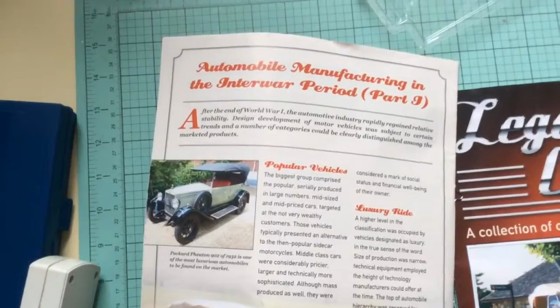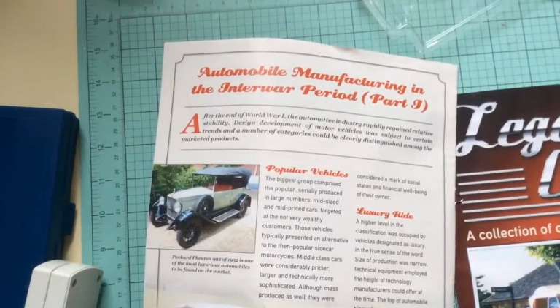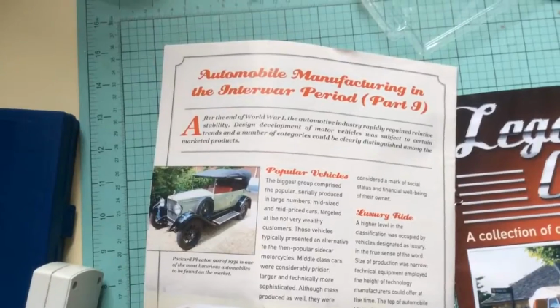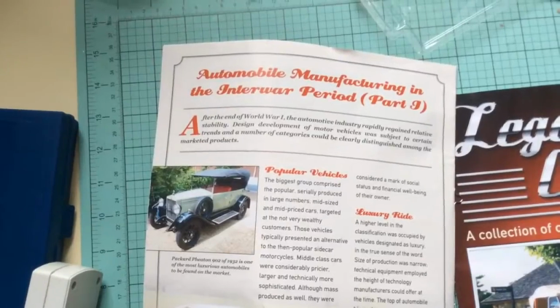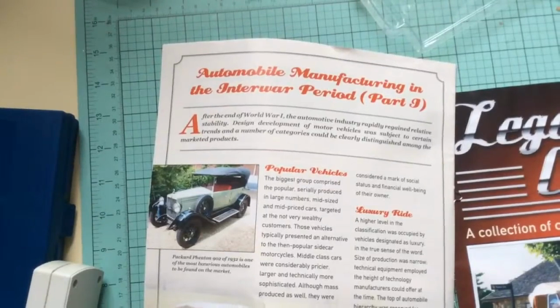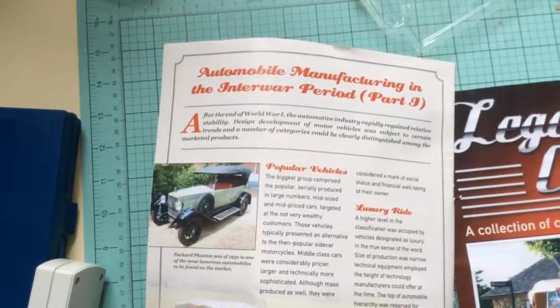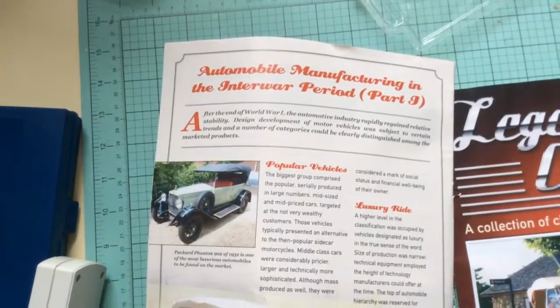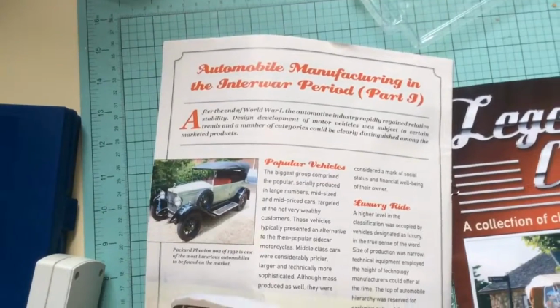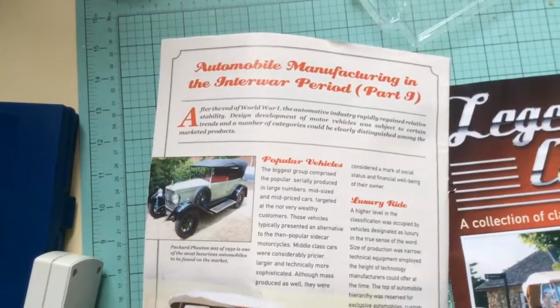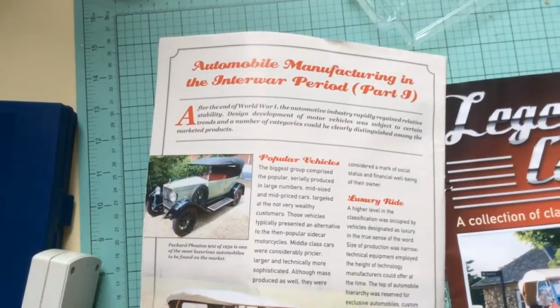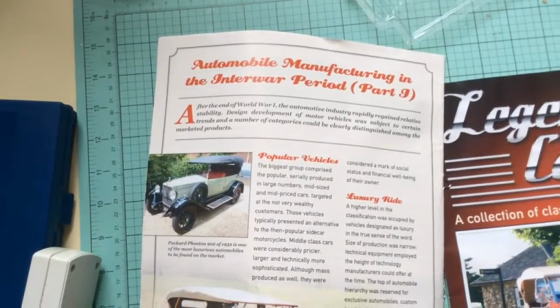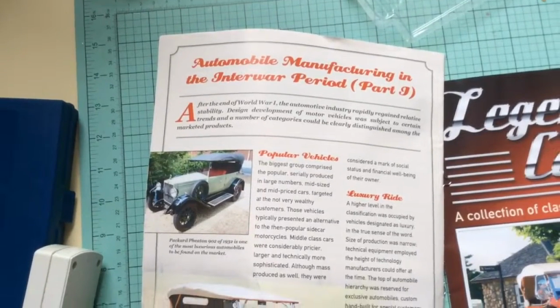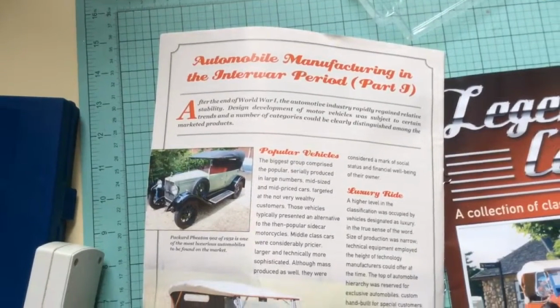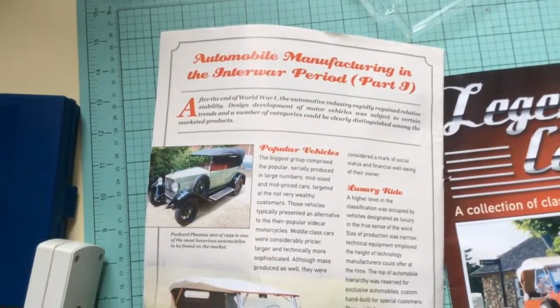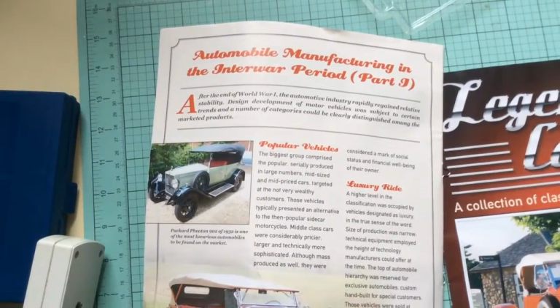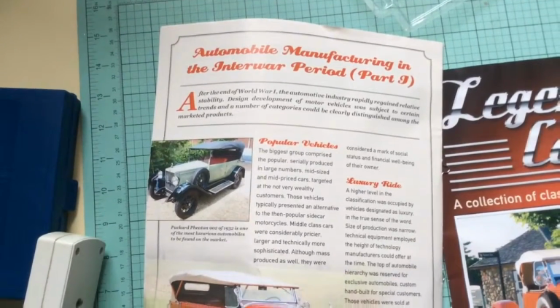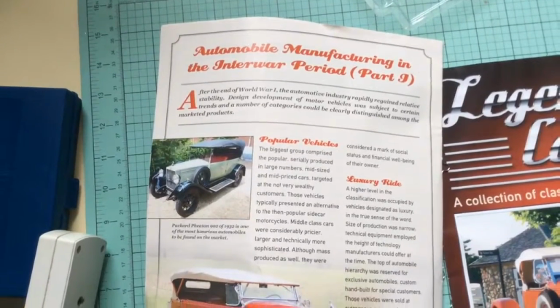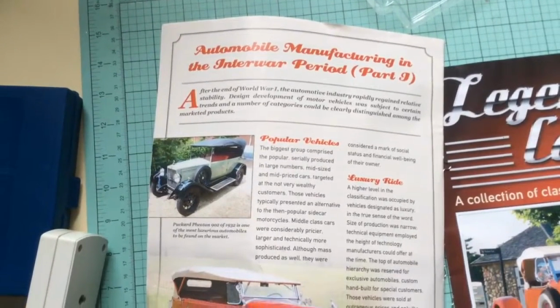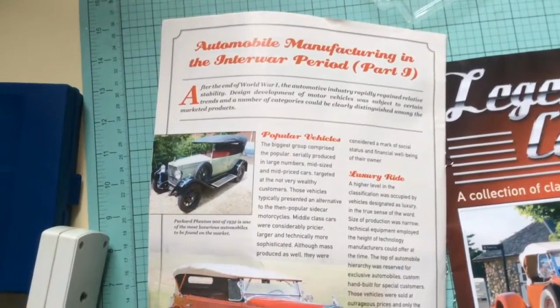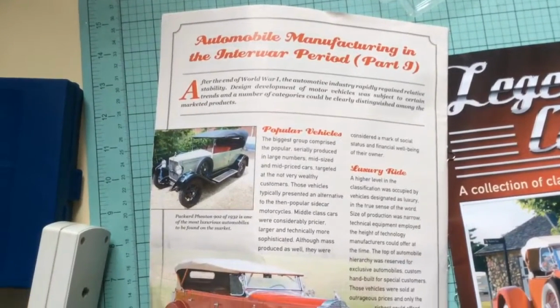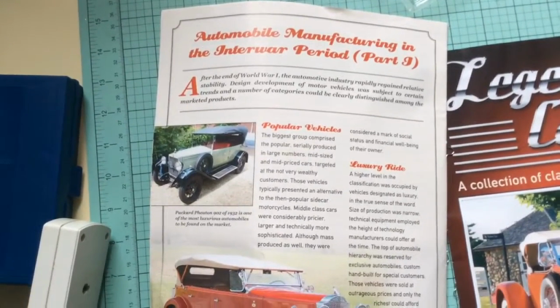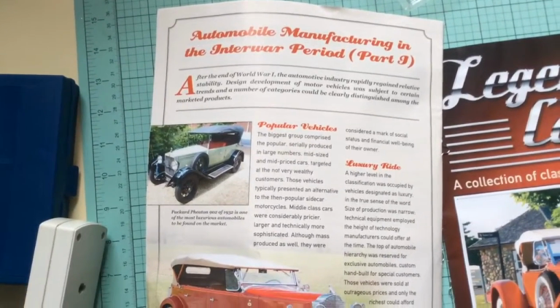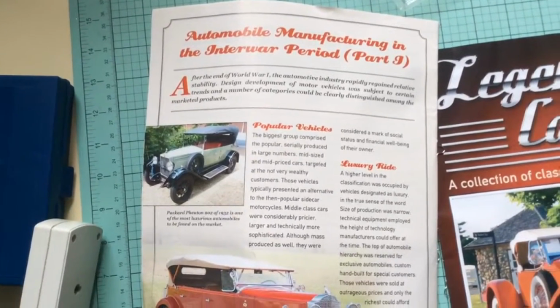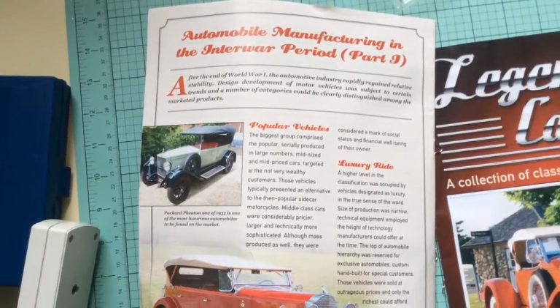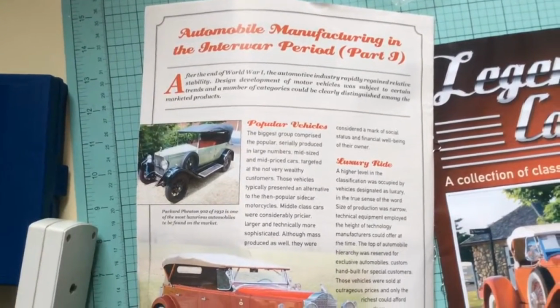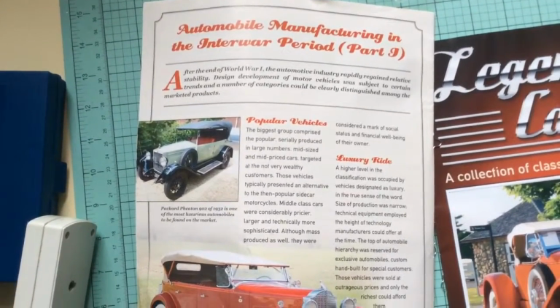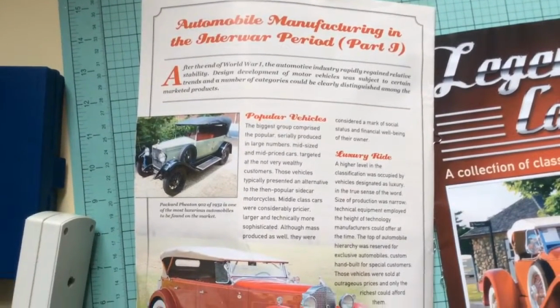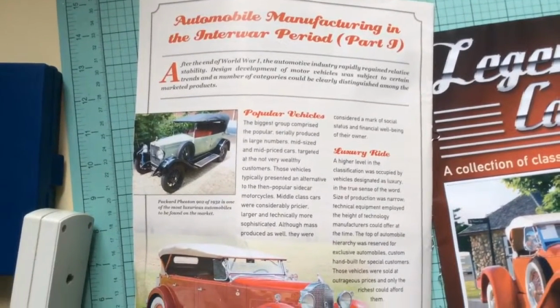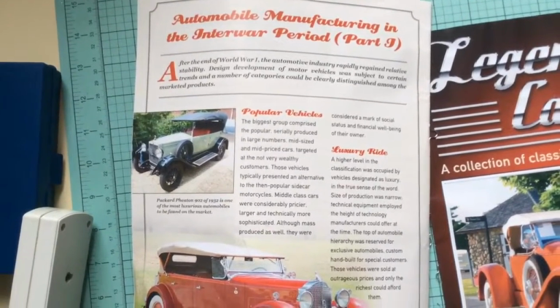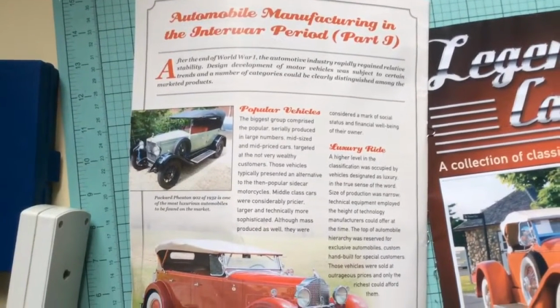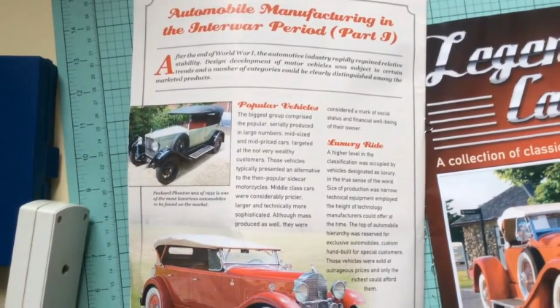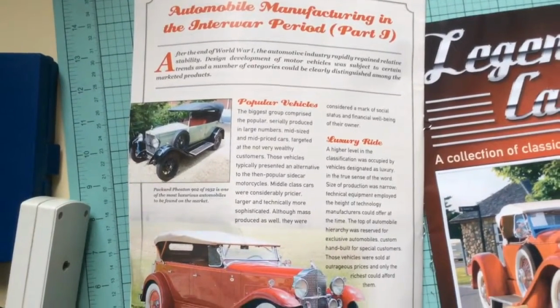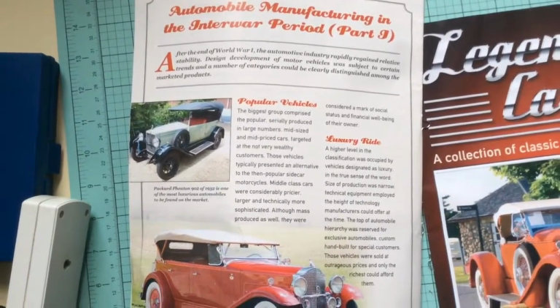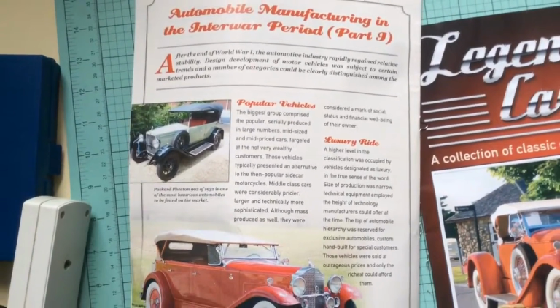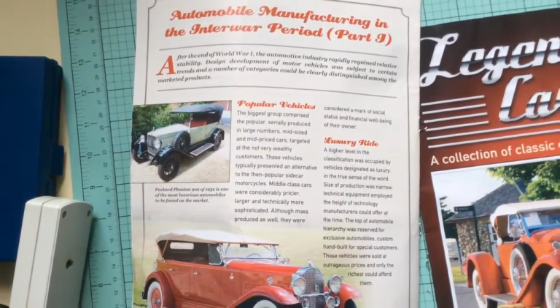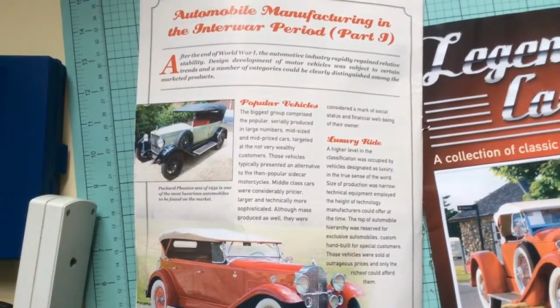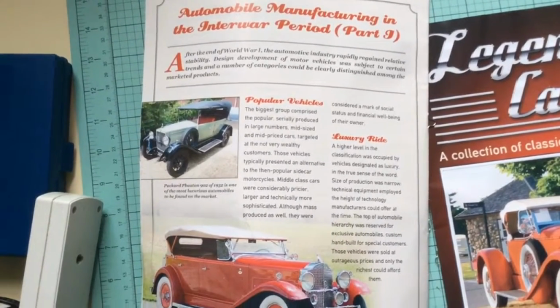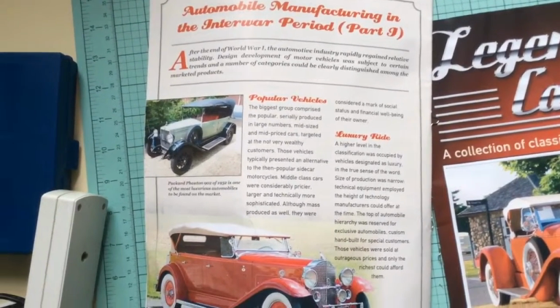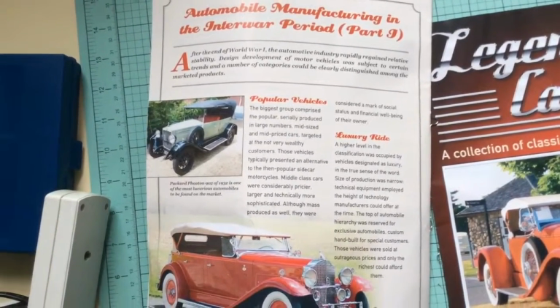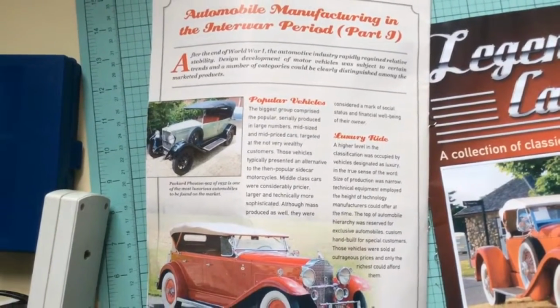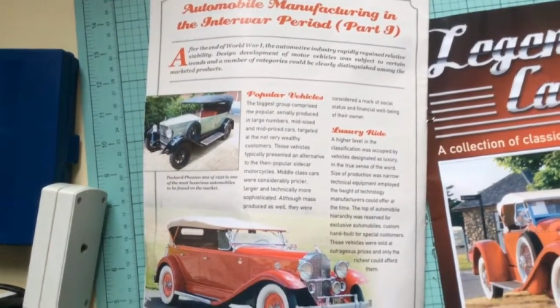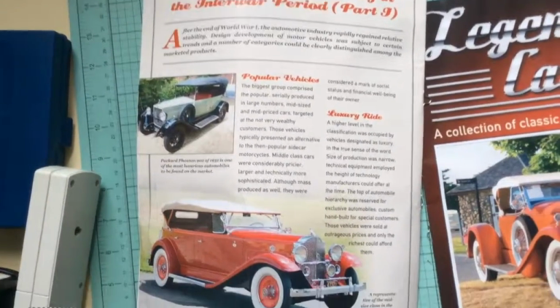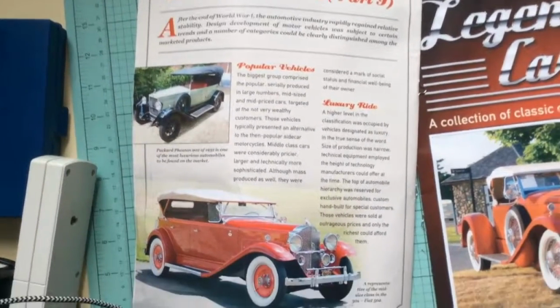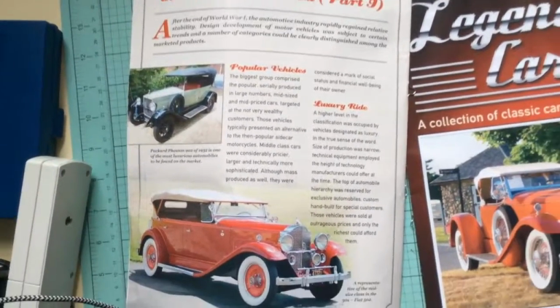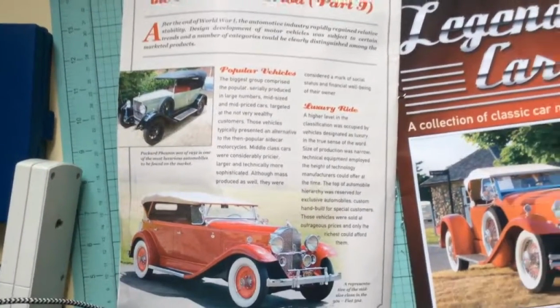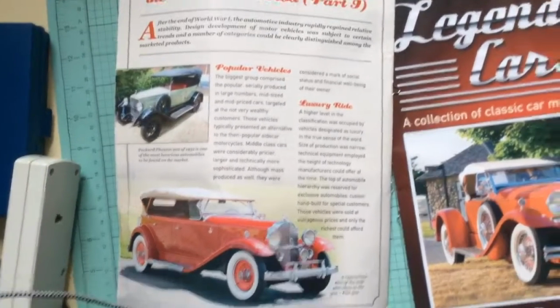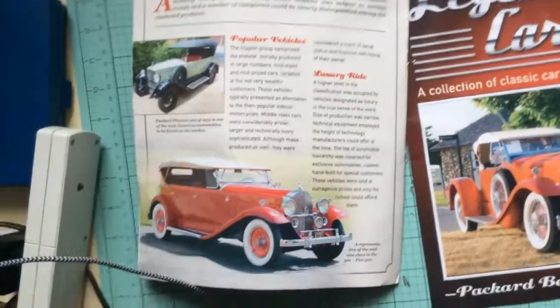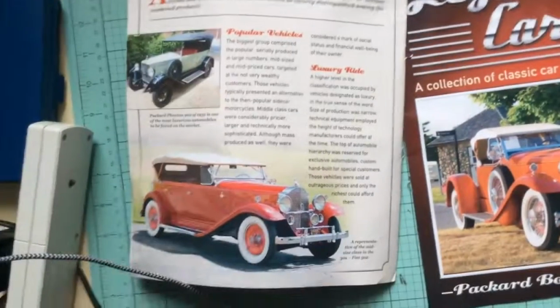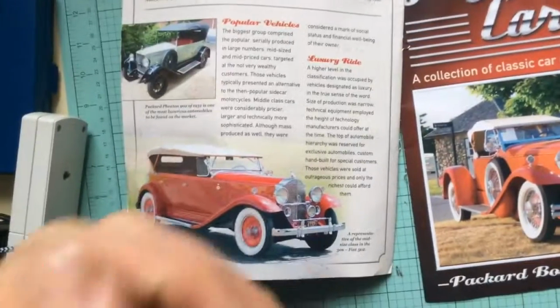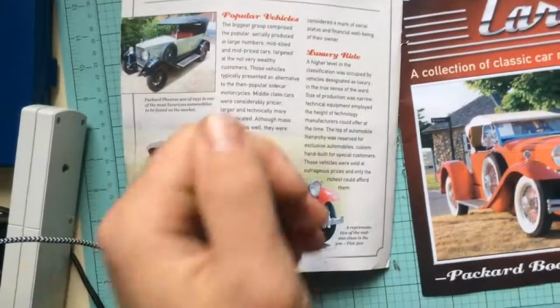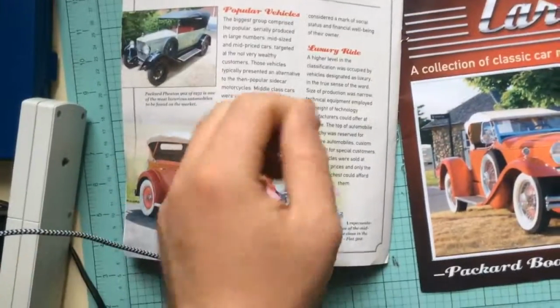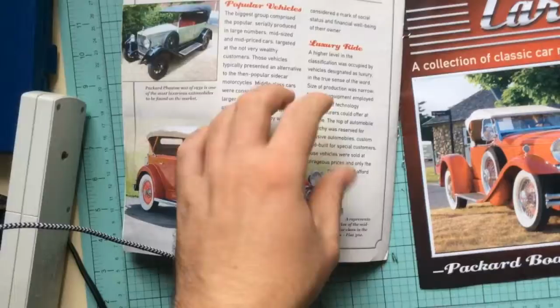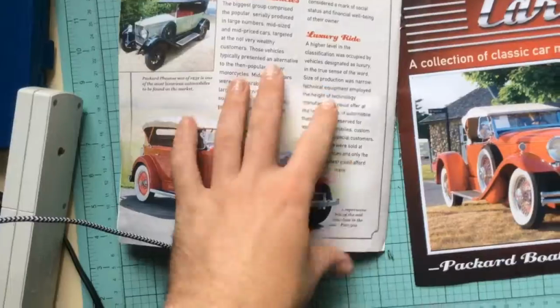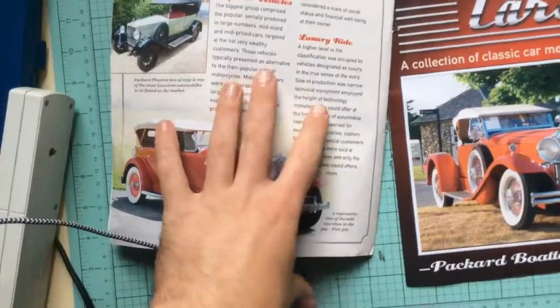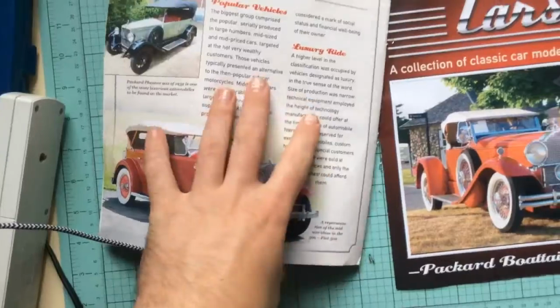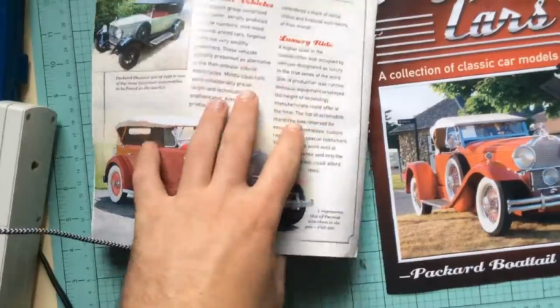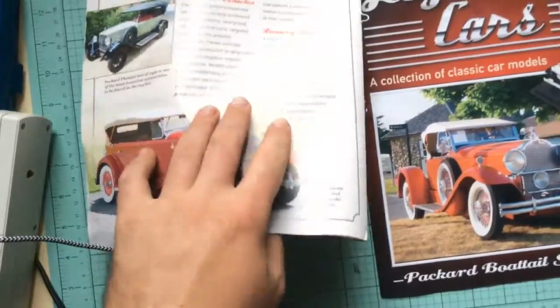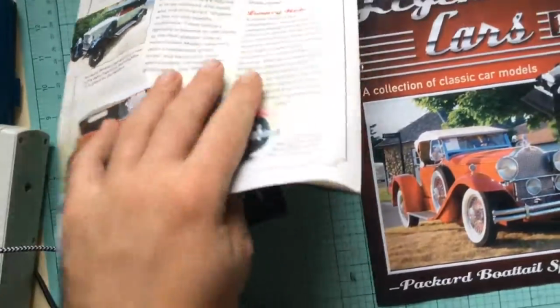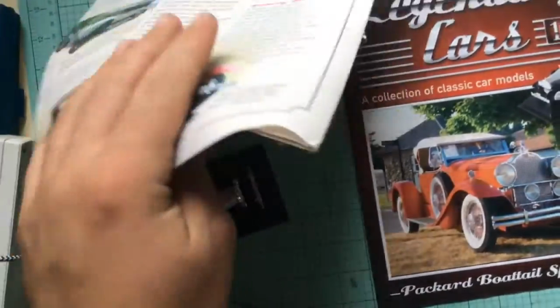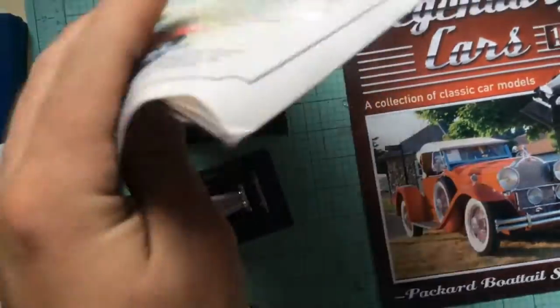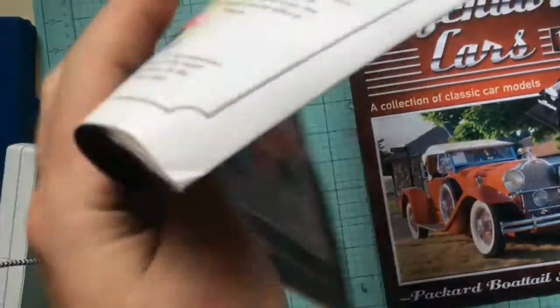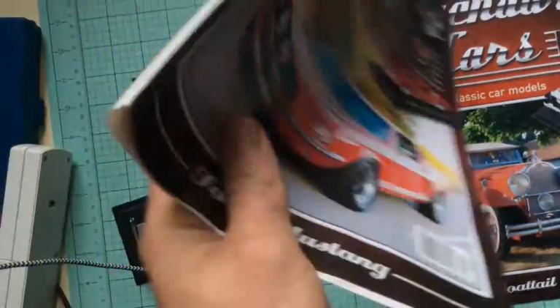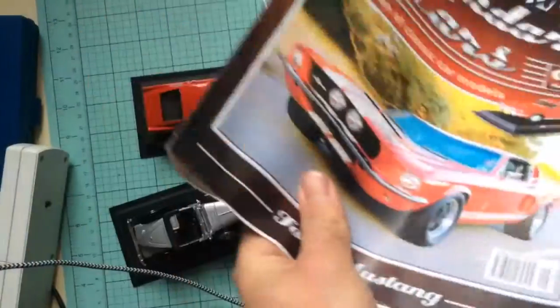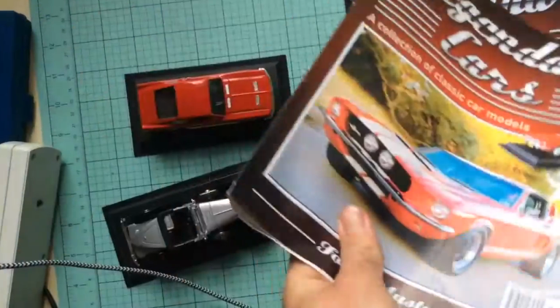And automobile manufacturing in the interwar period — part one, or nine, I don't know, can't really read that. So that's issue number 9.